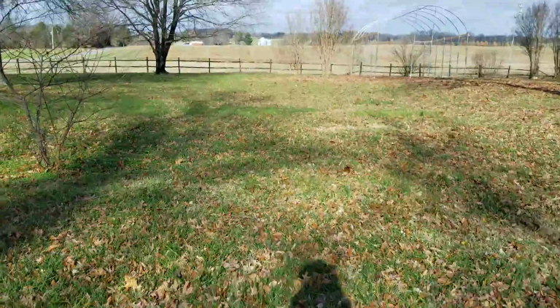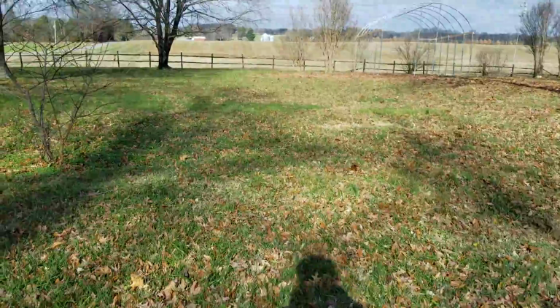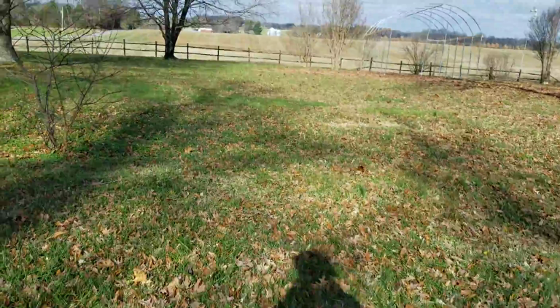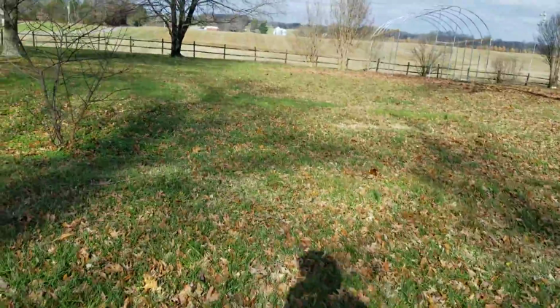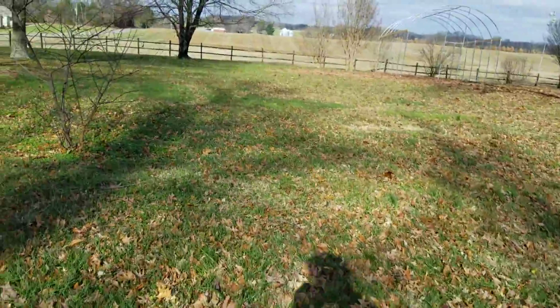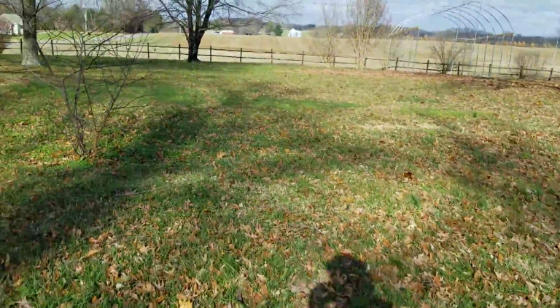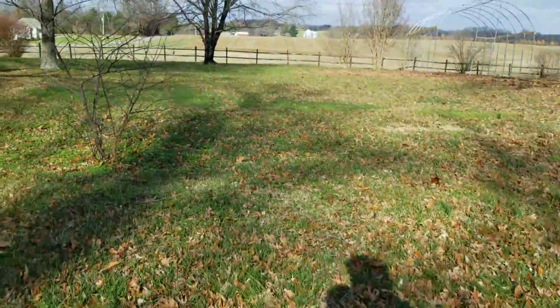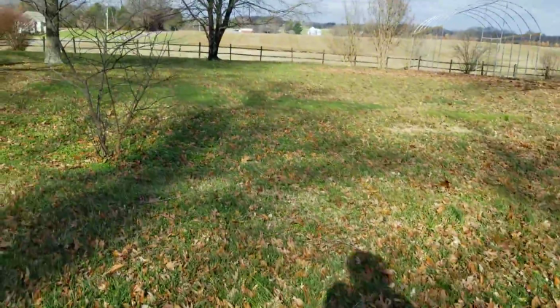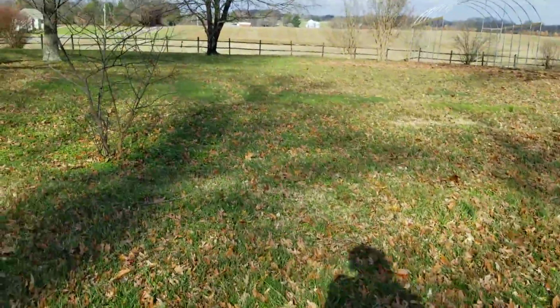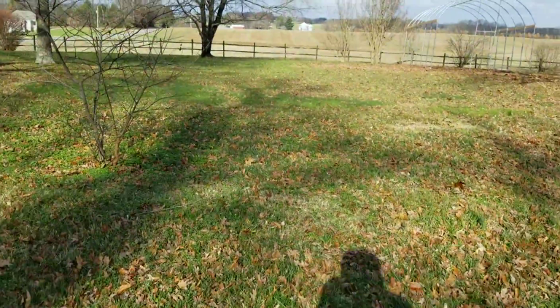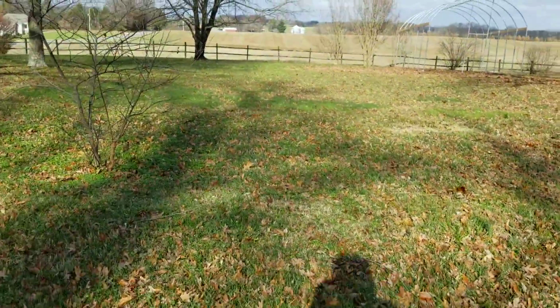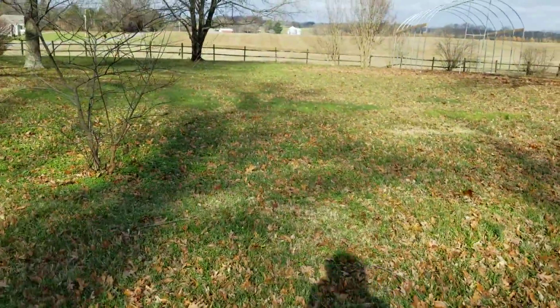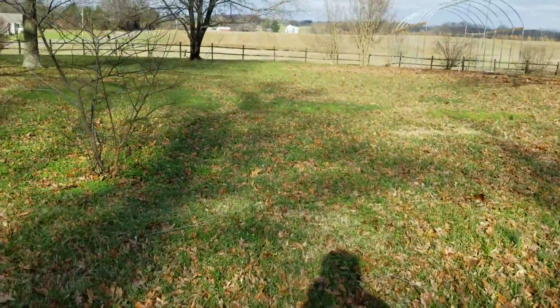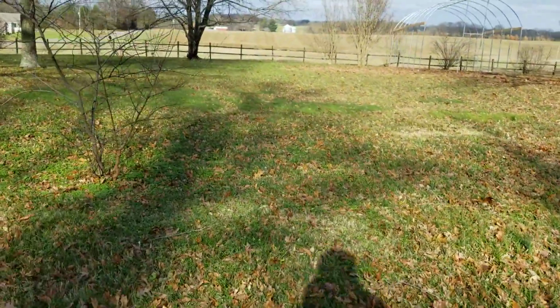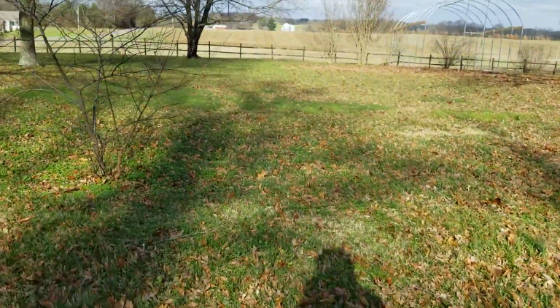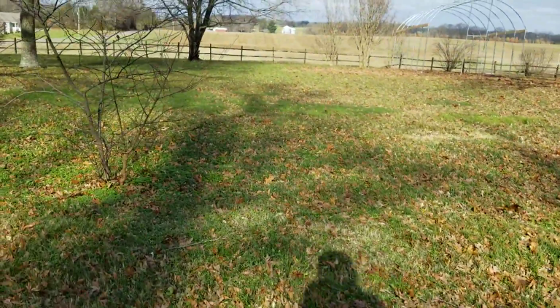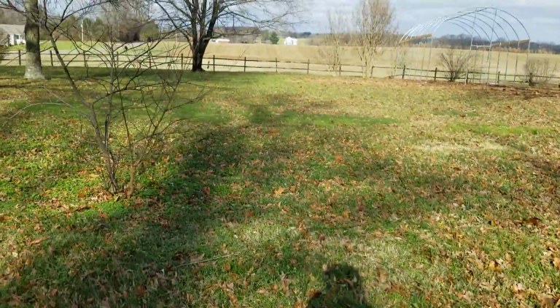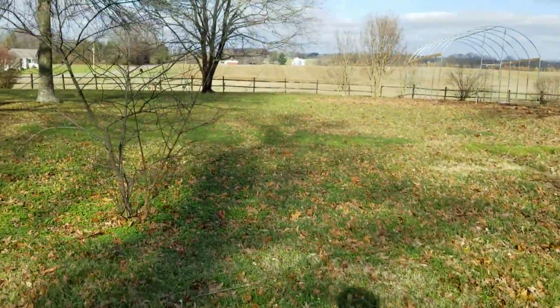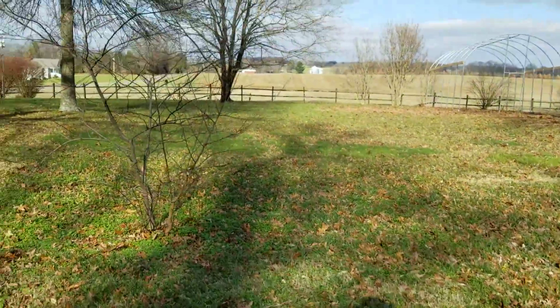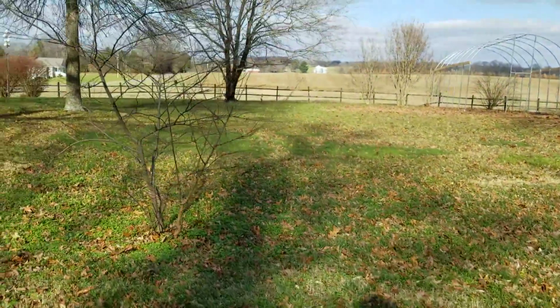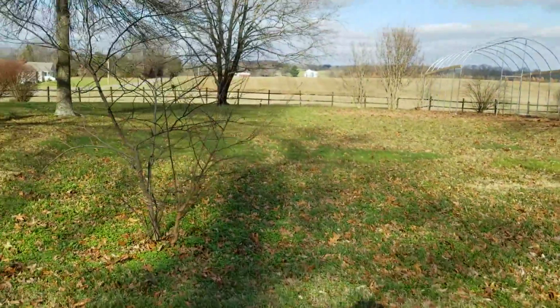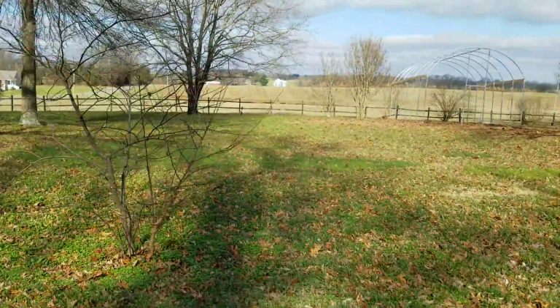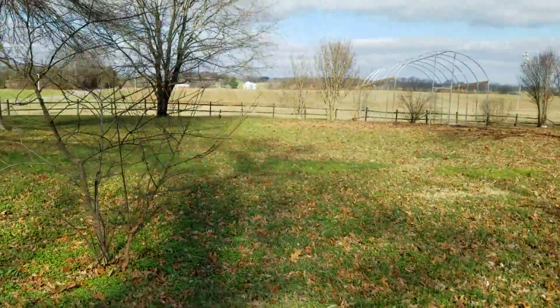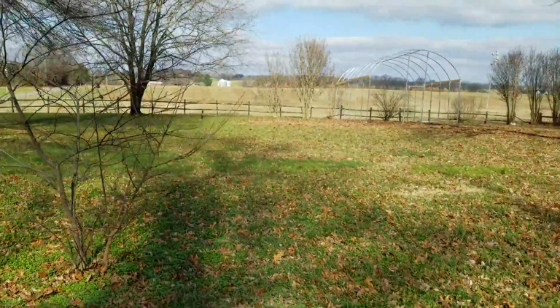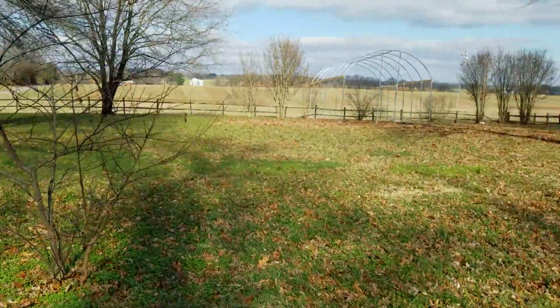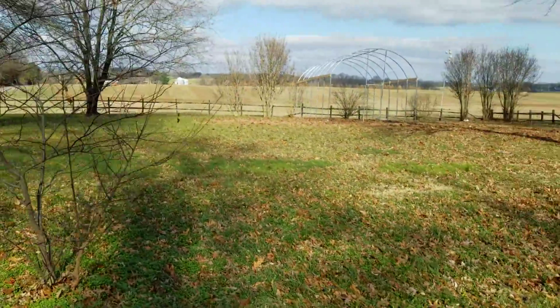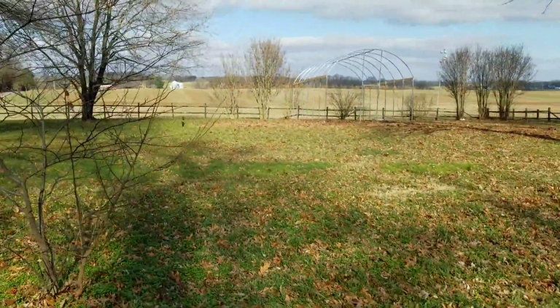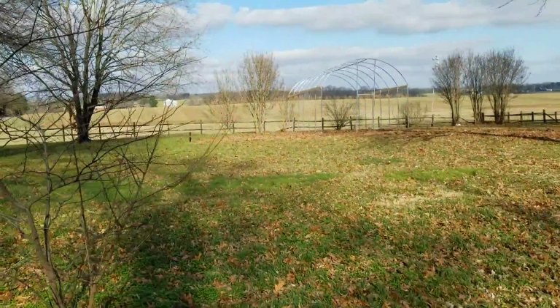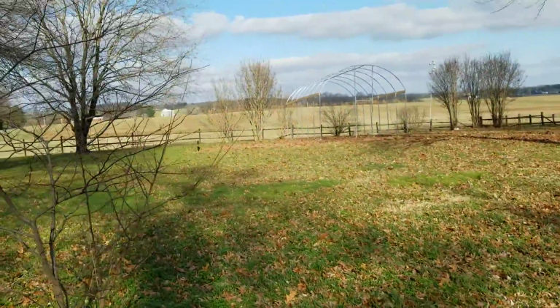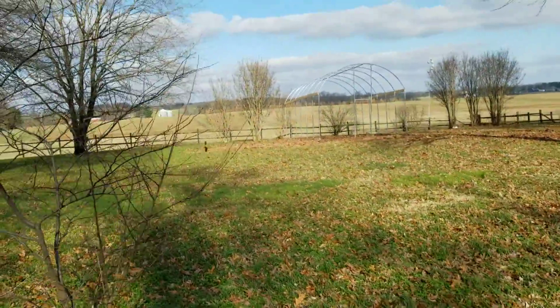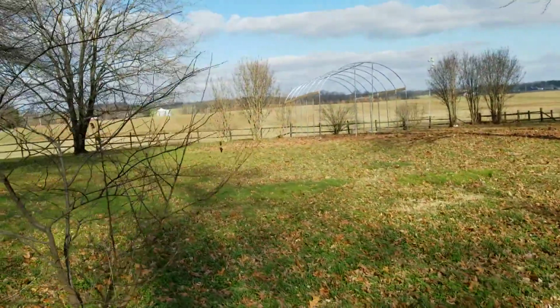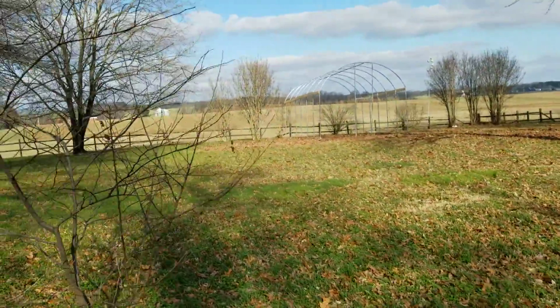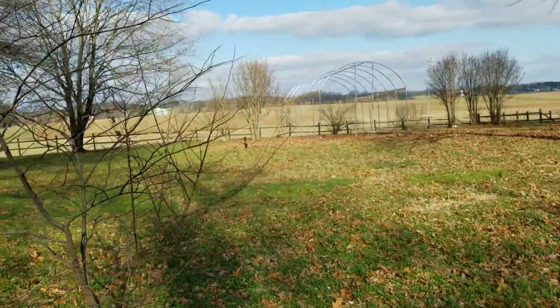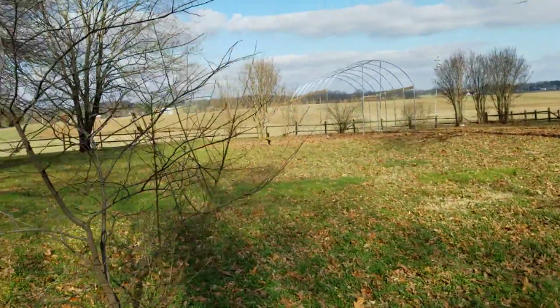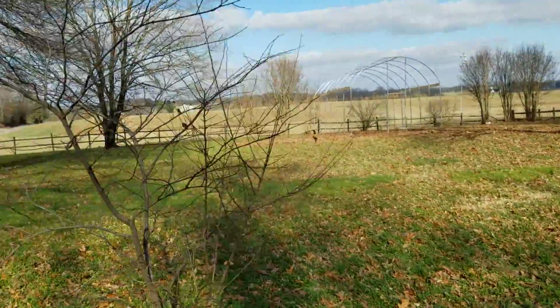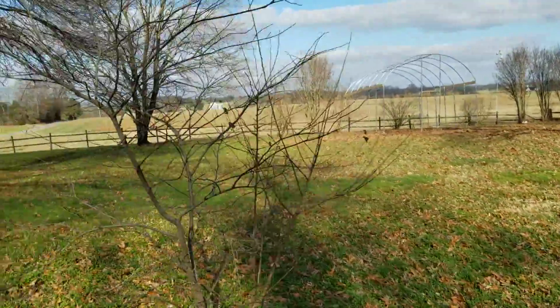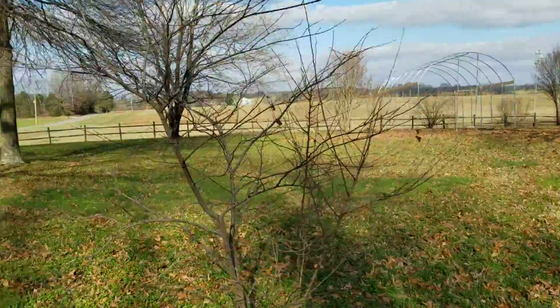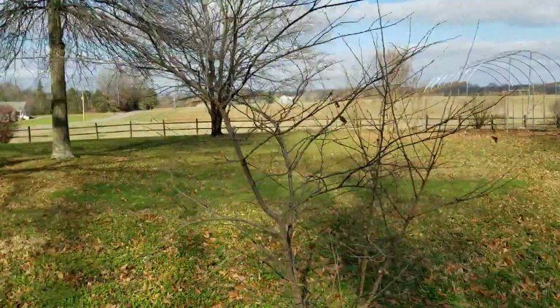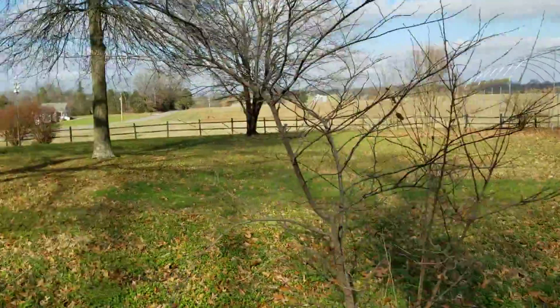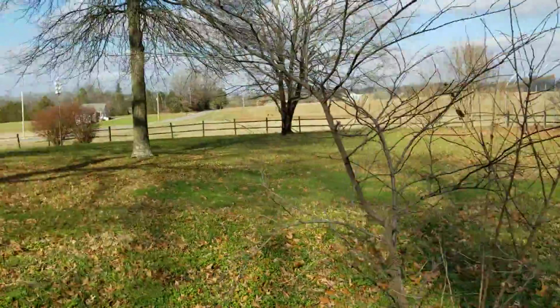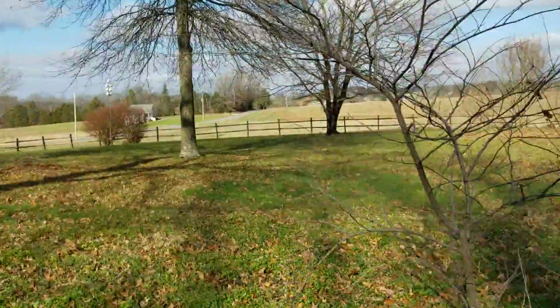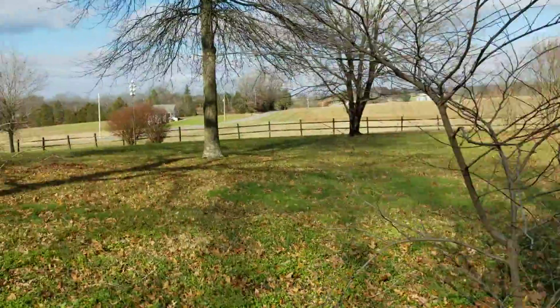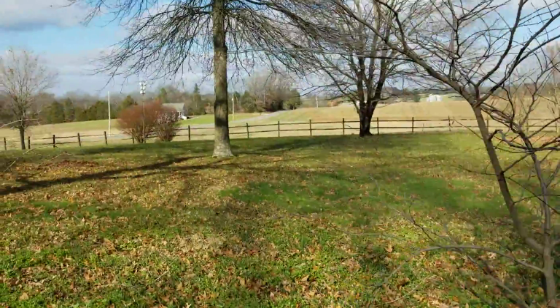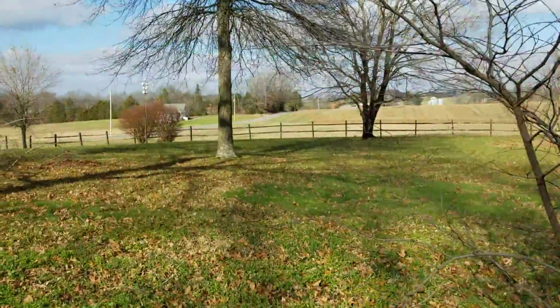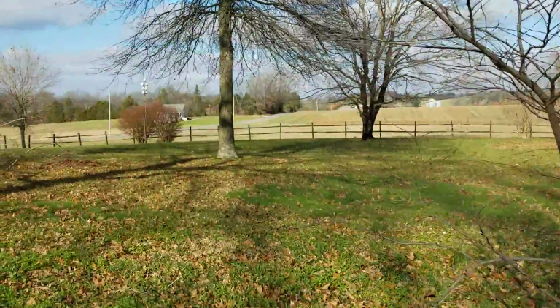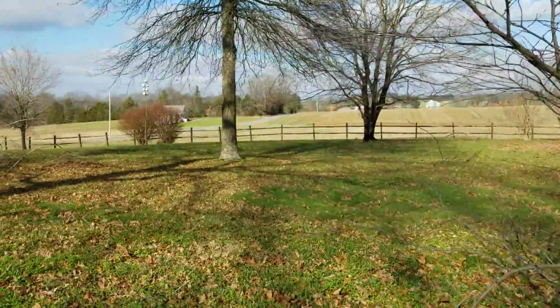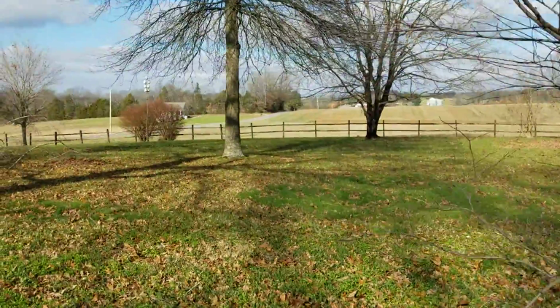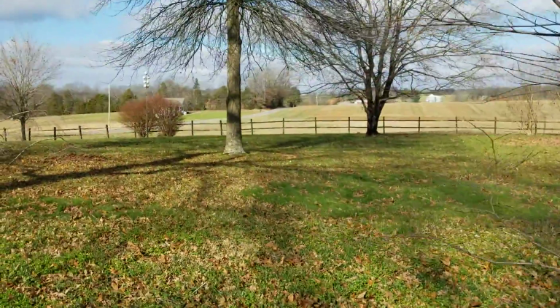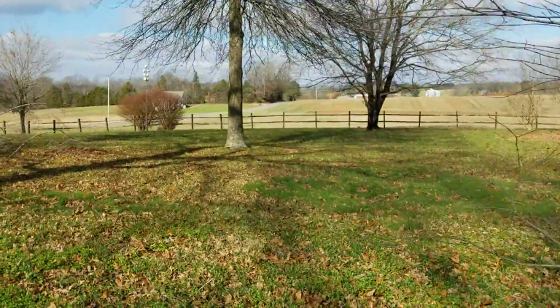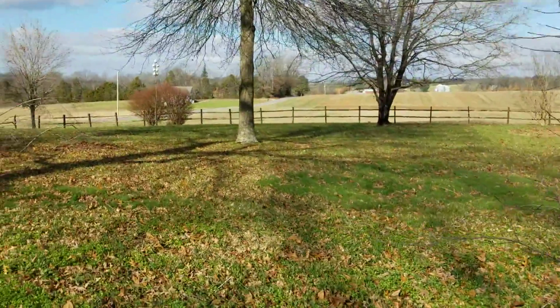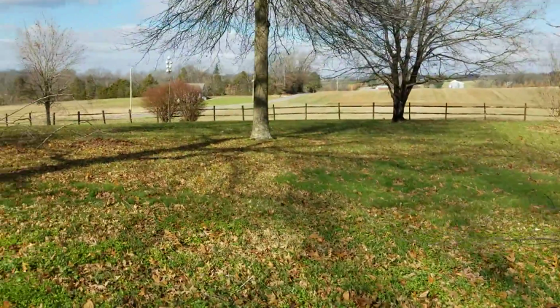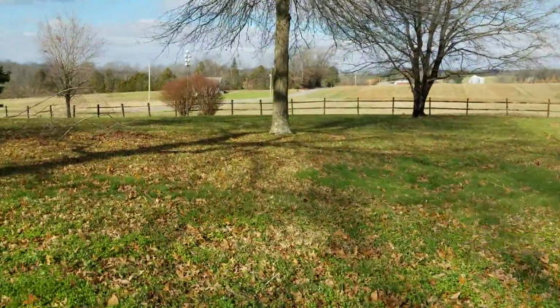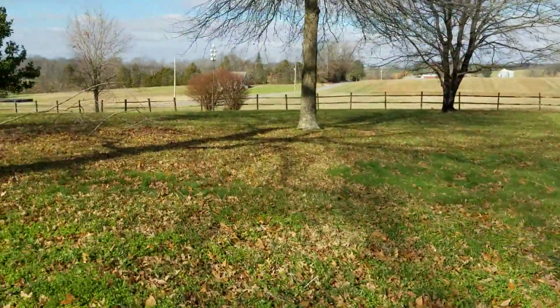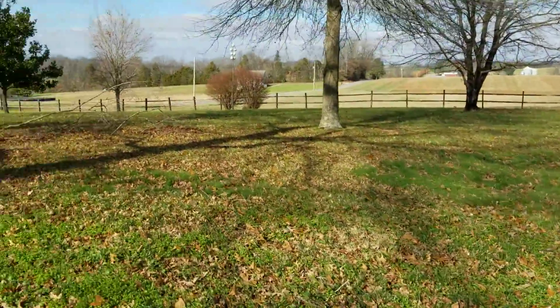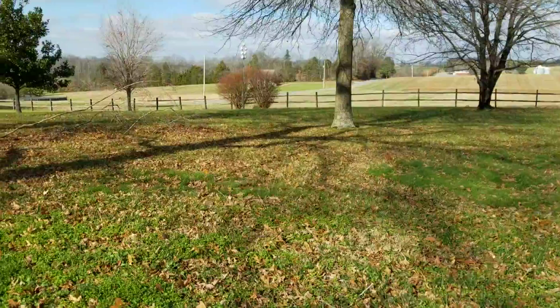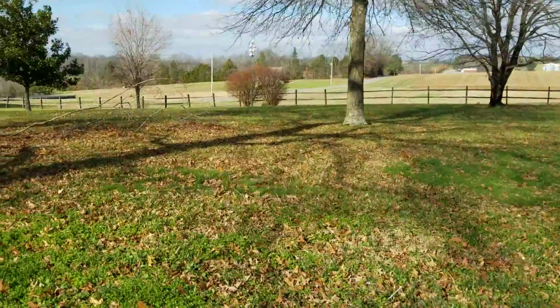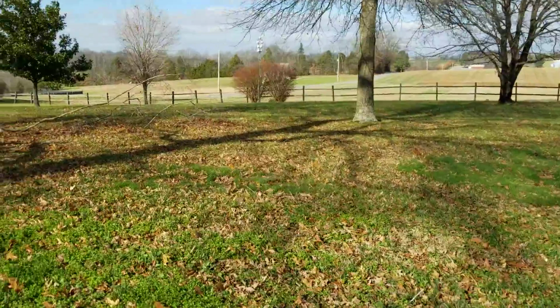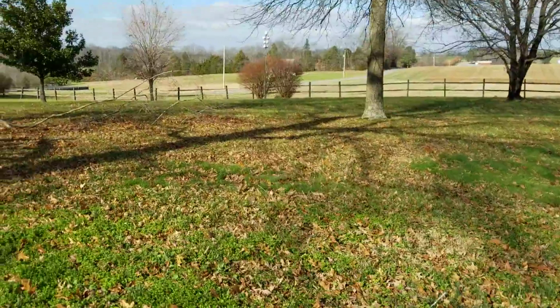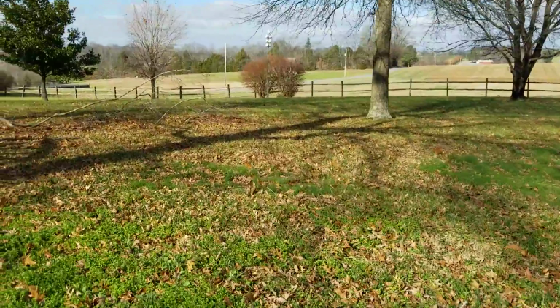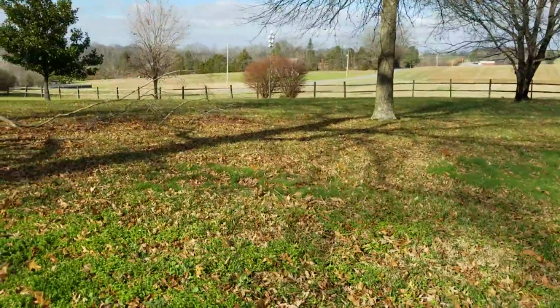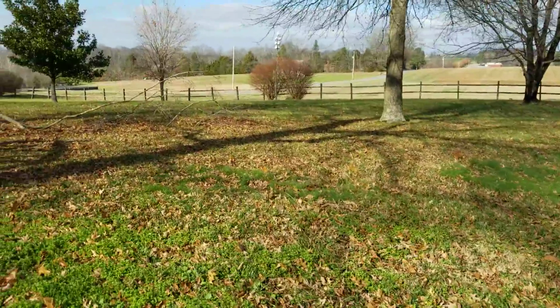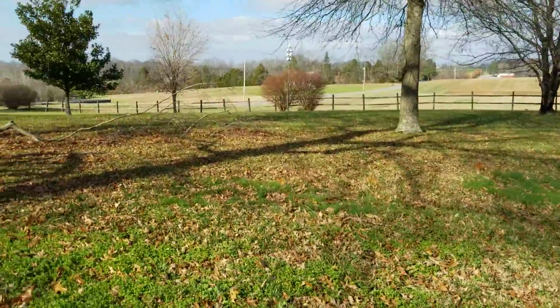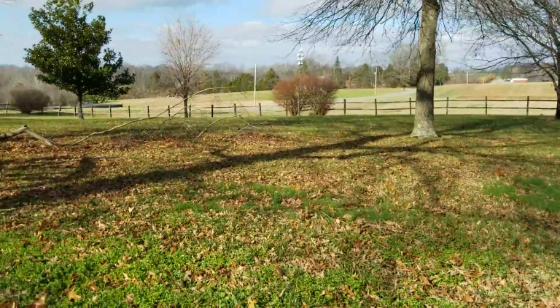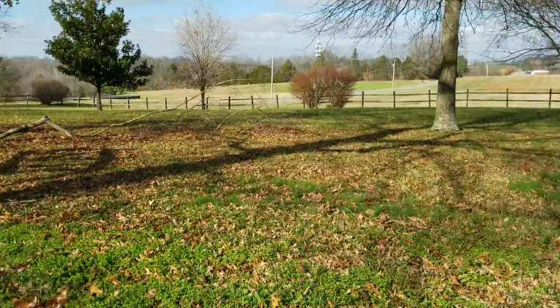Good afternoon campers. I'm over at my mom's house today. We're fixing to go to the store — she wants to pick up a few things.